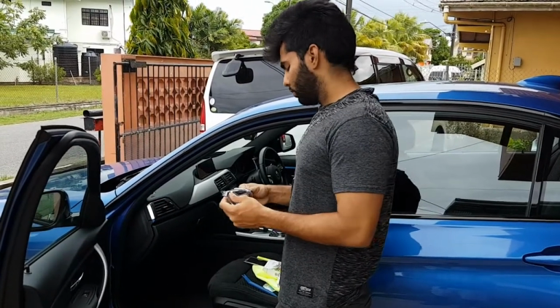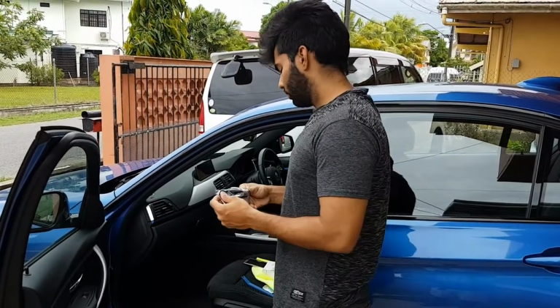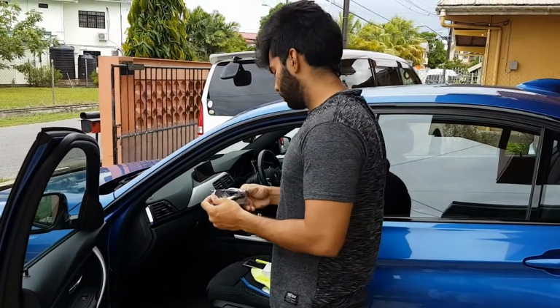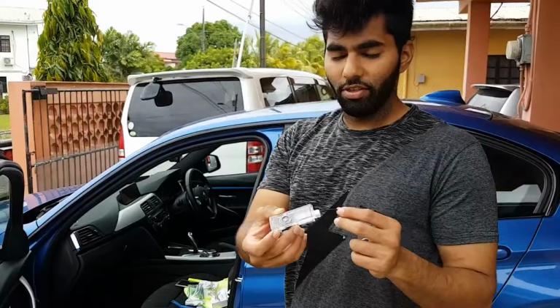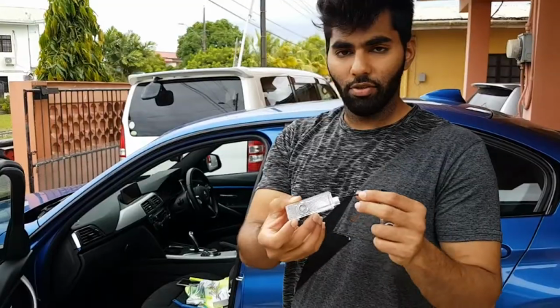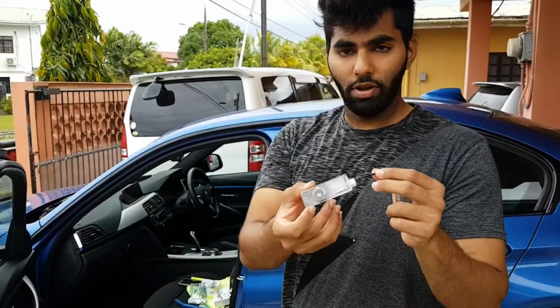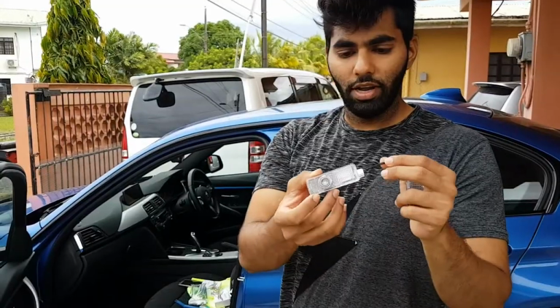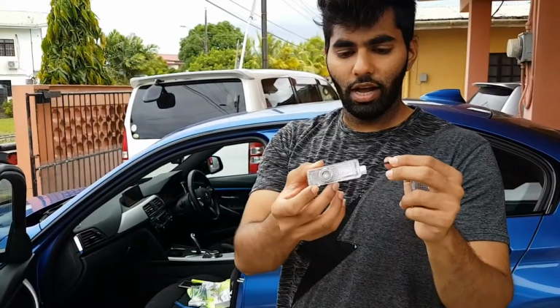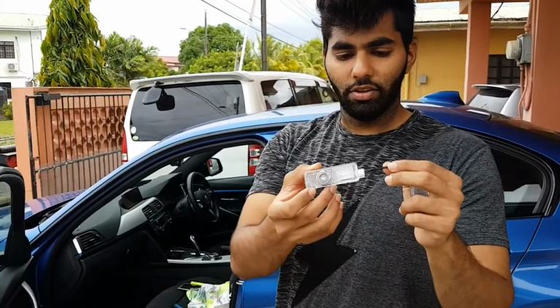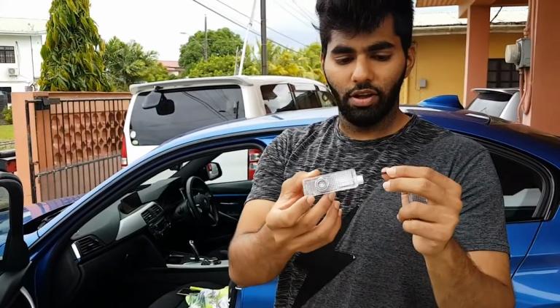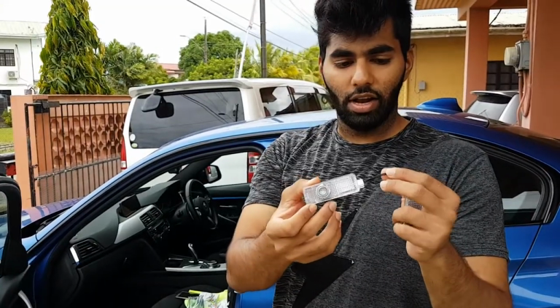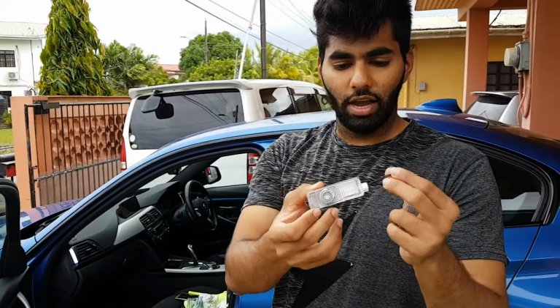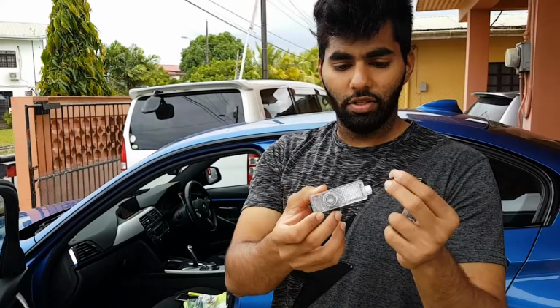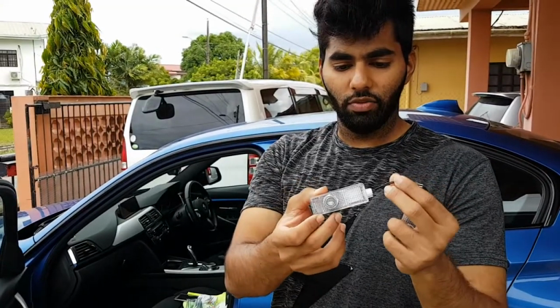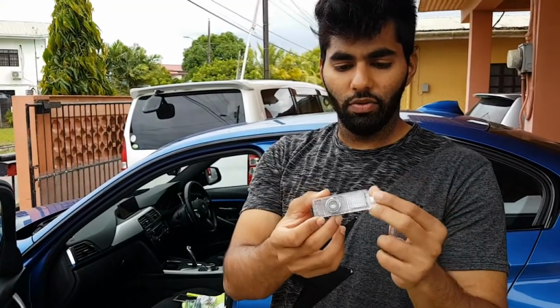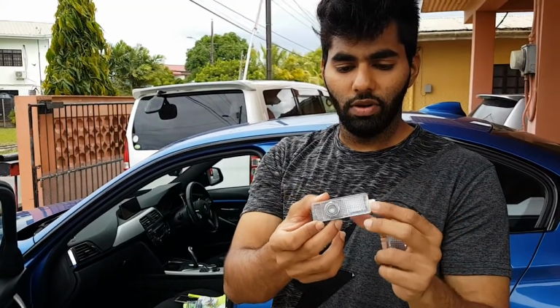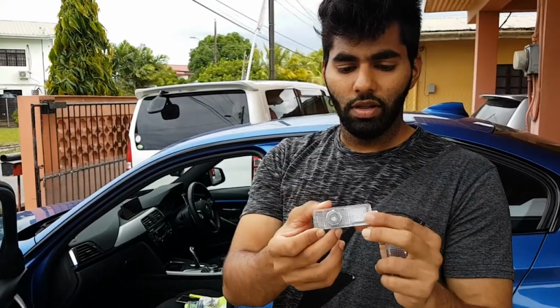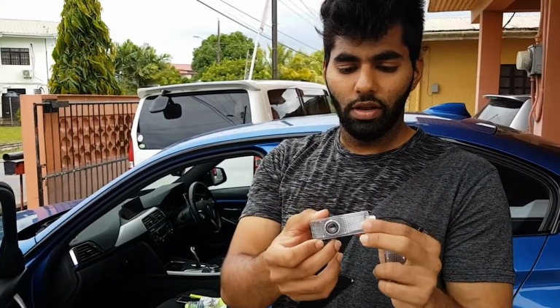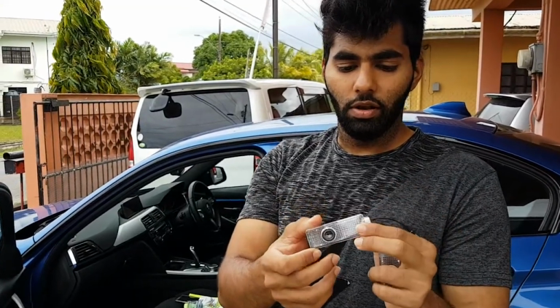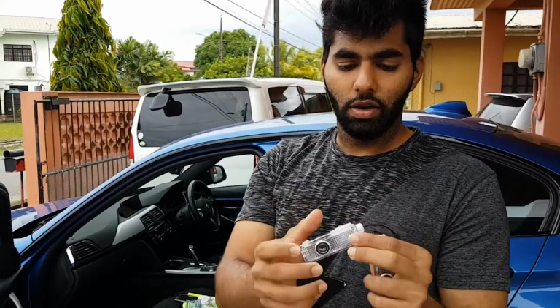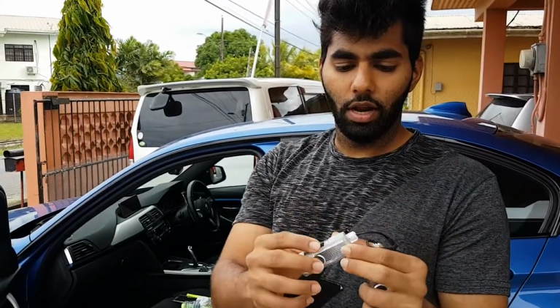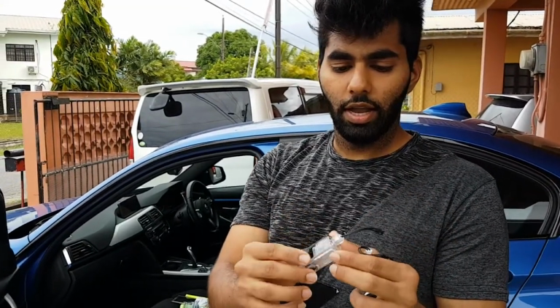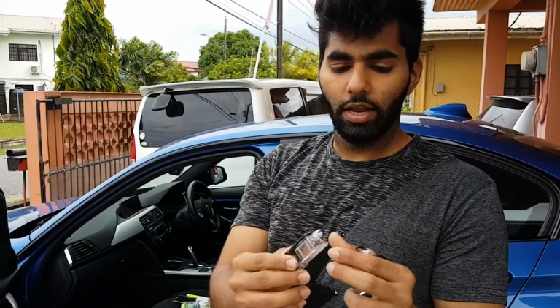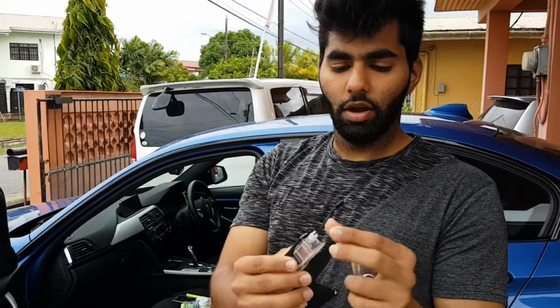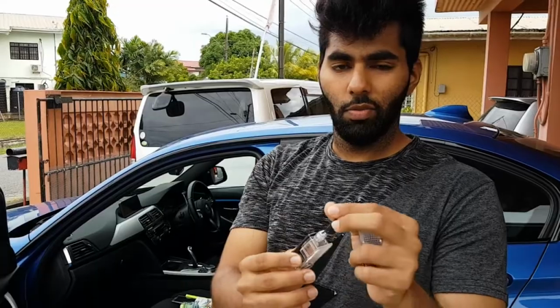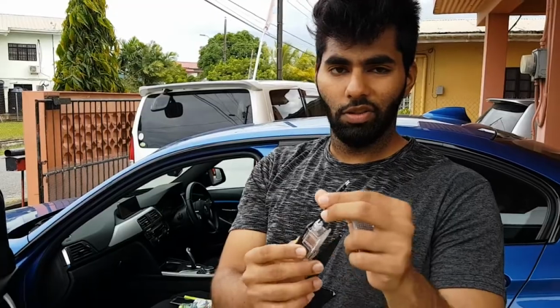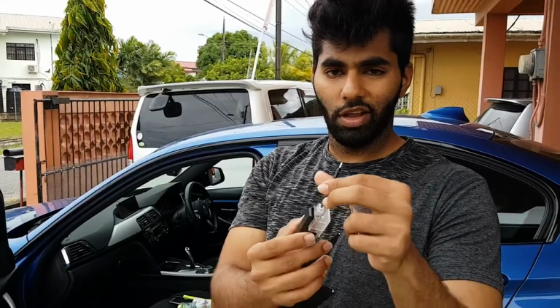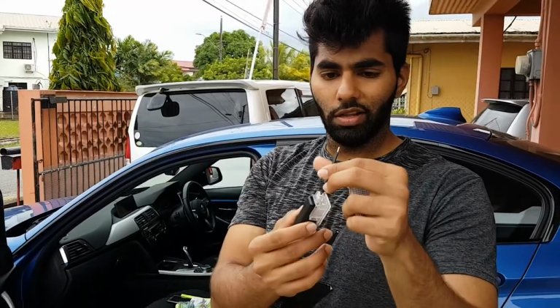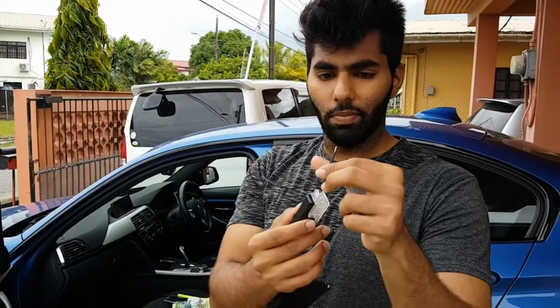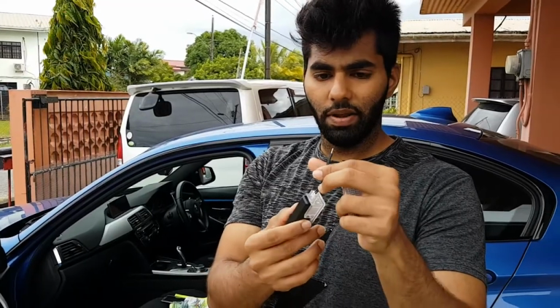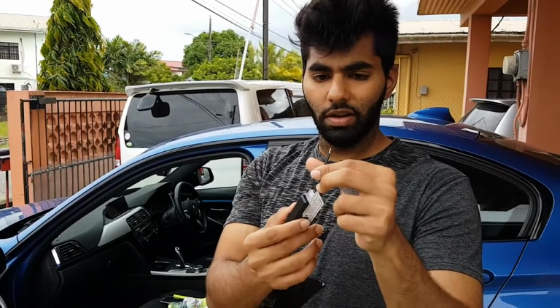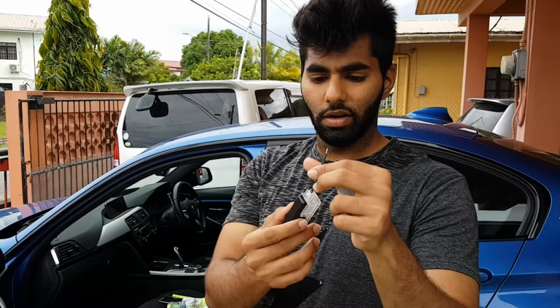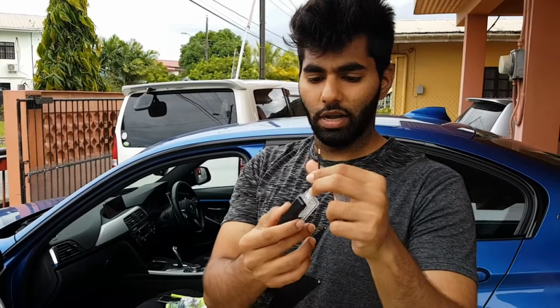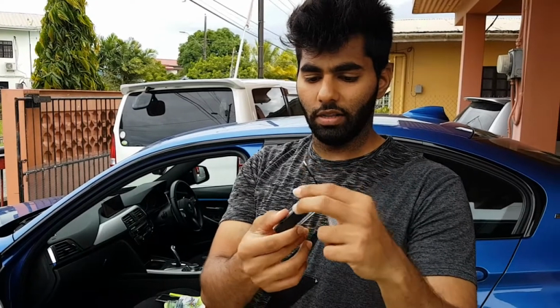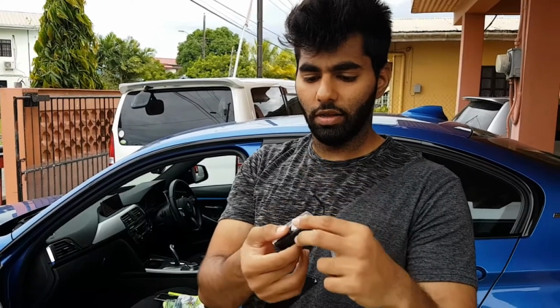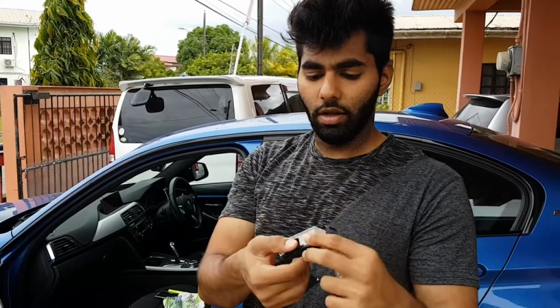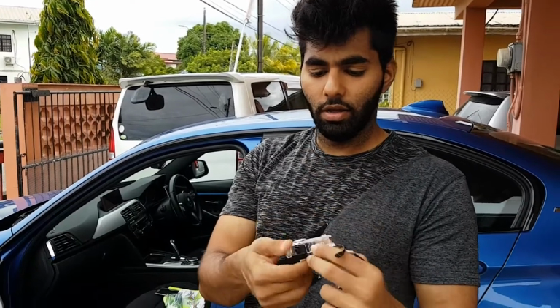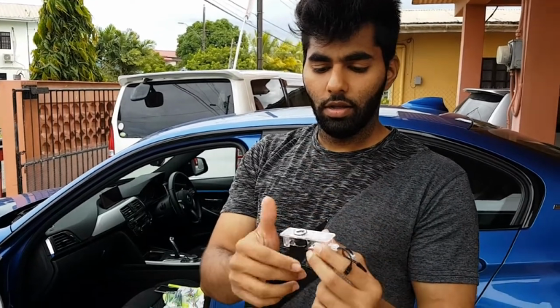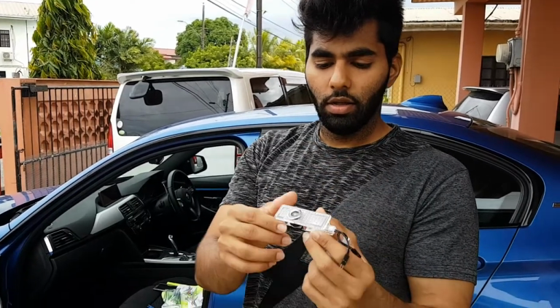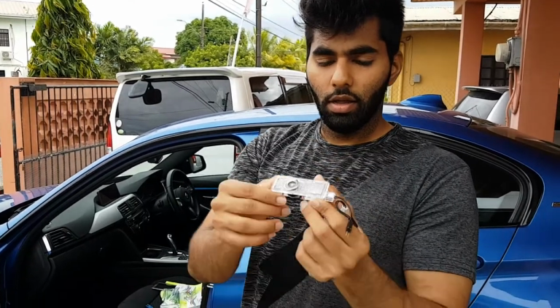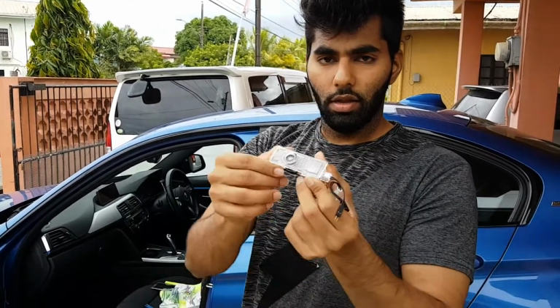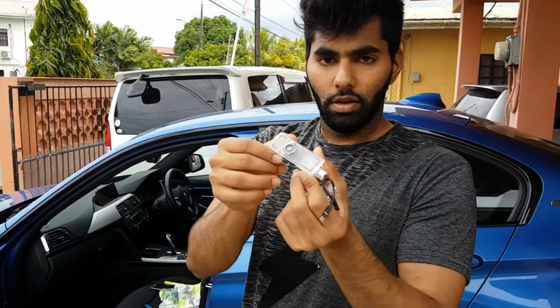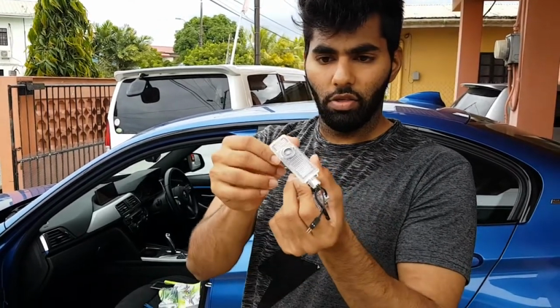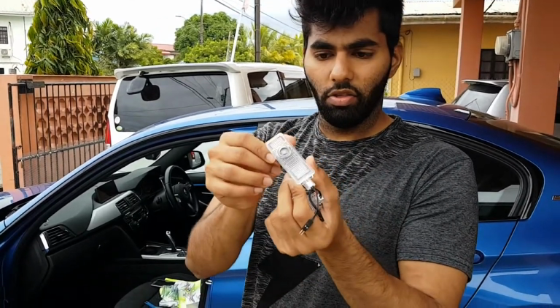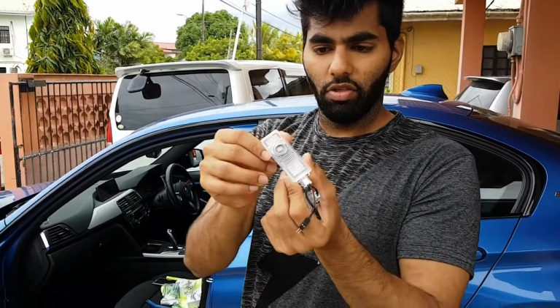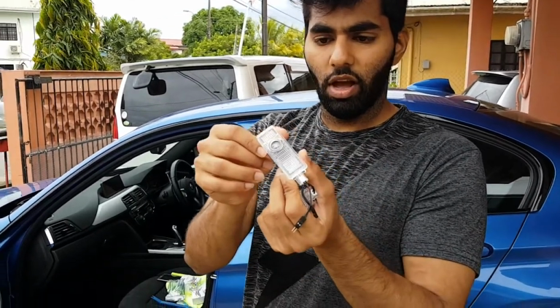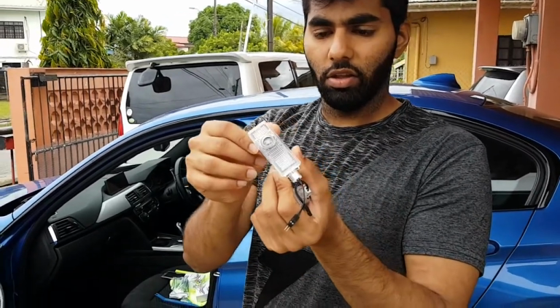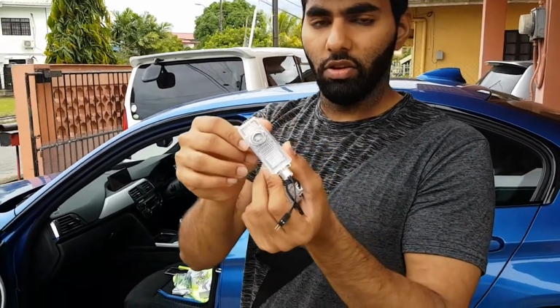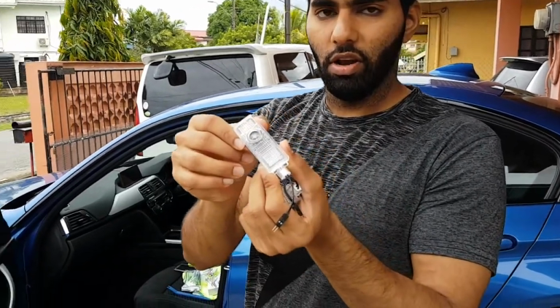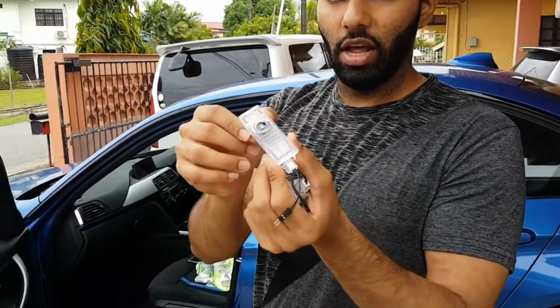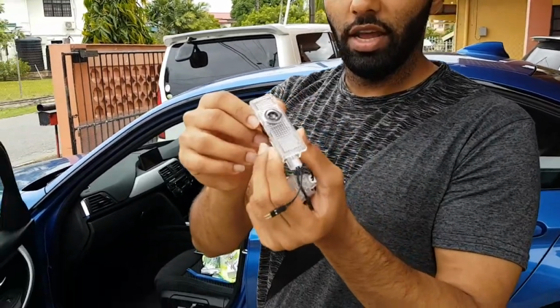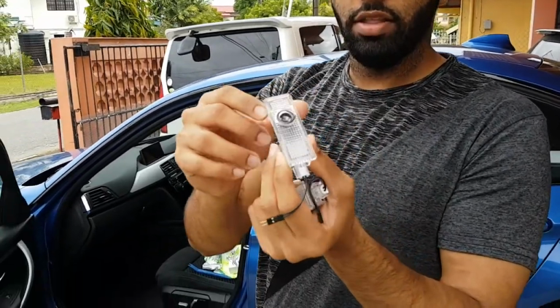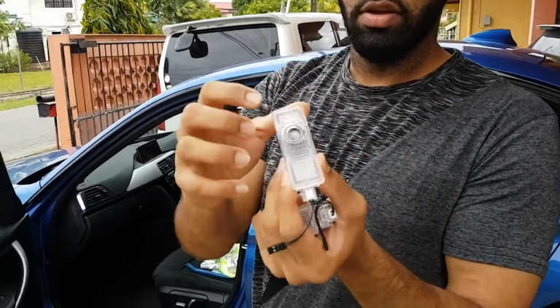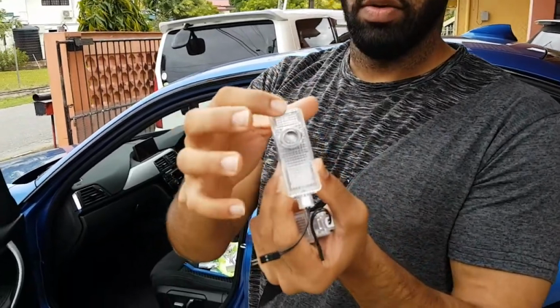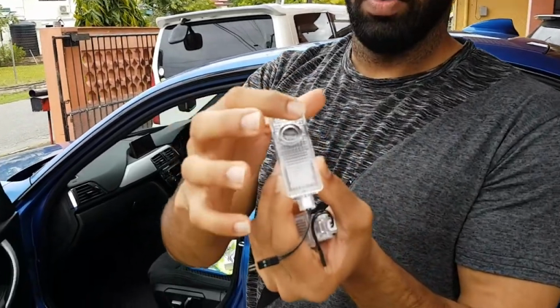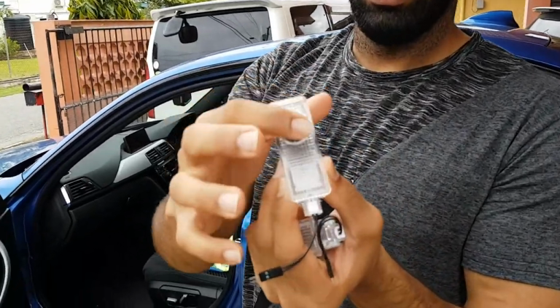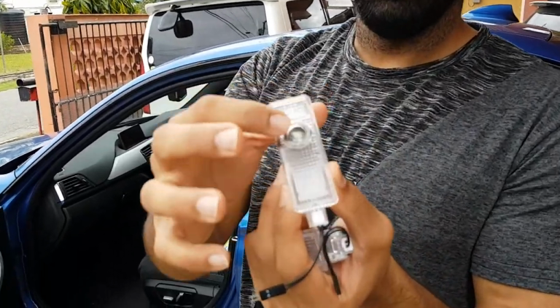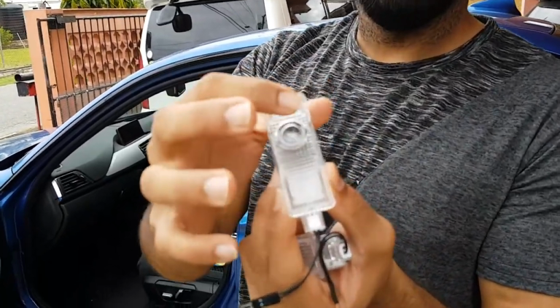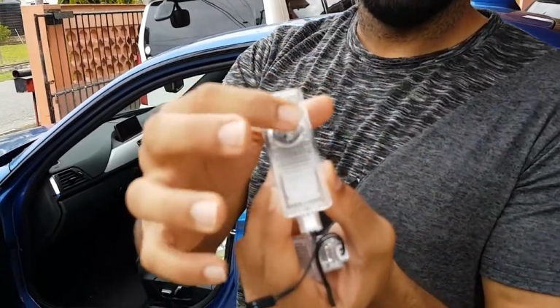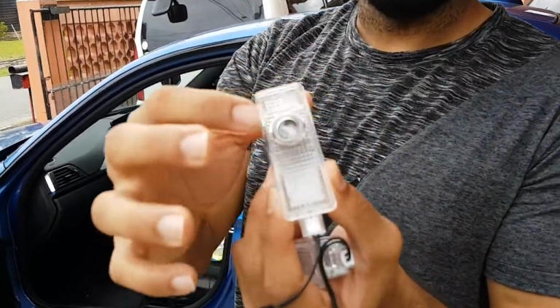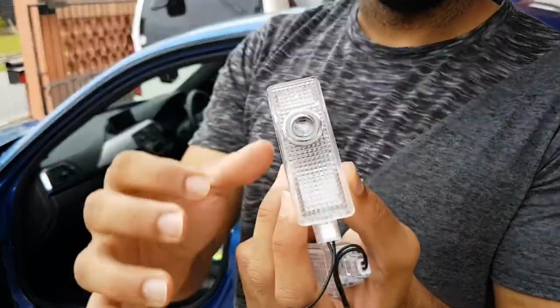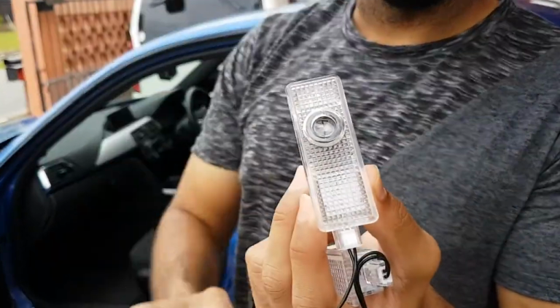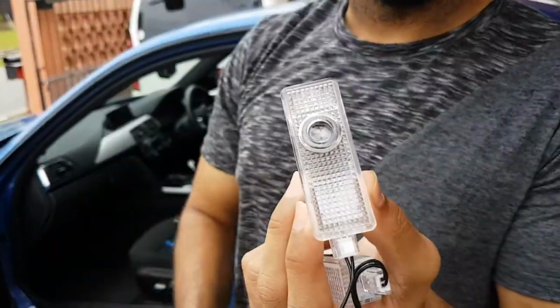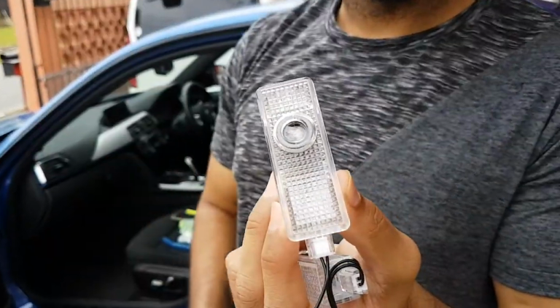This is what the actual lights look like — they come with a little pin connector. This is the actual light for the projector part.